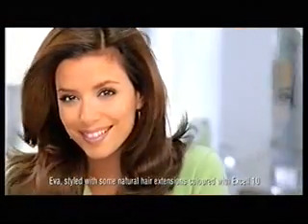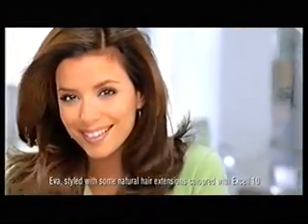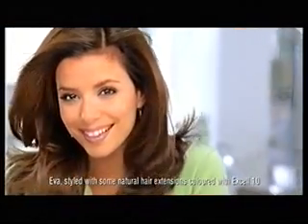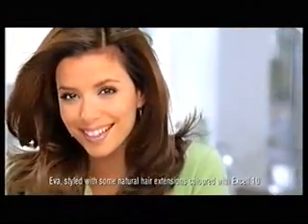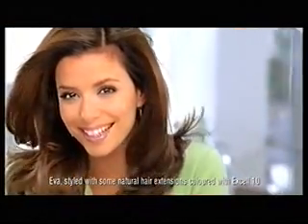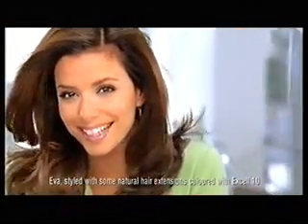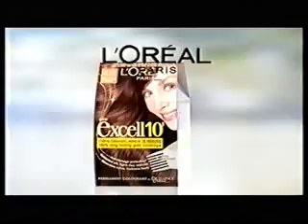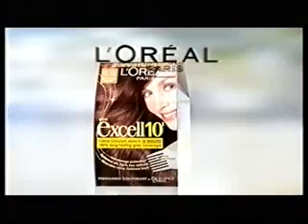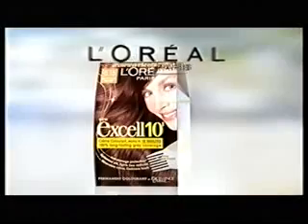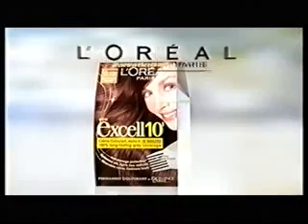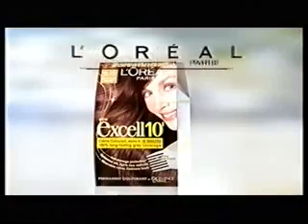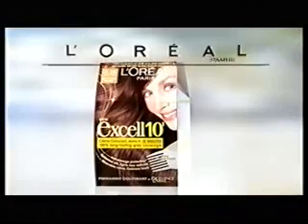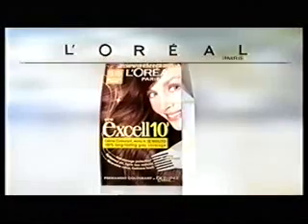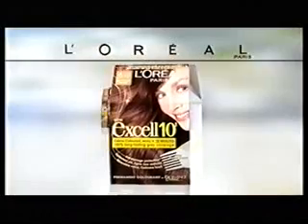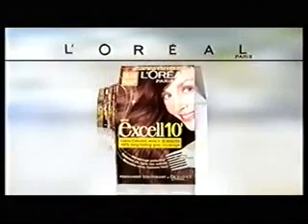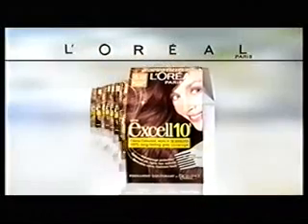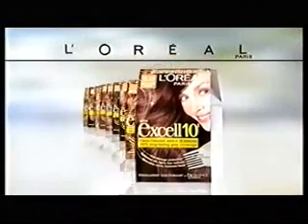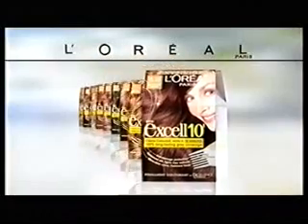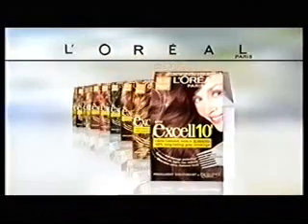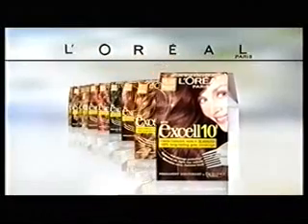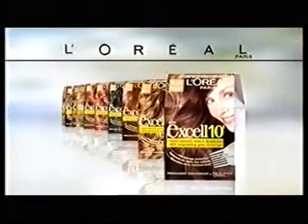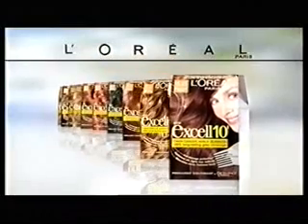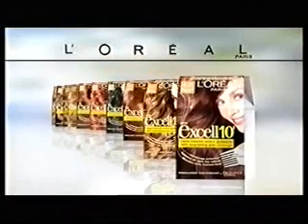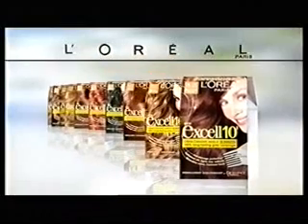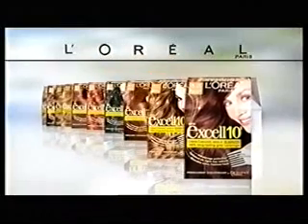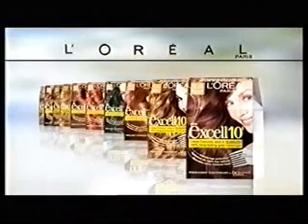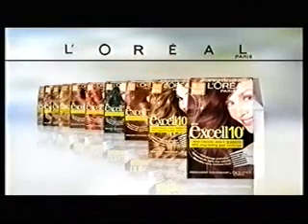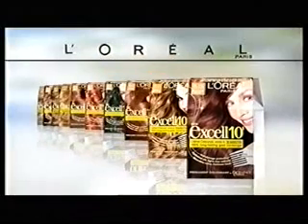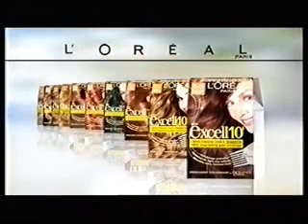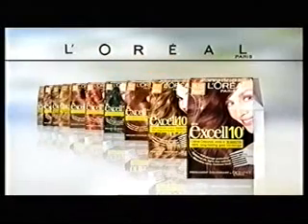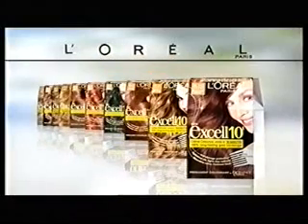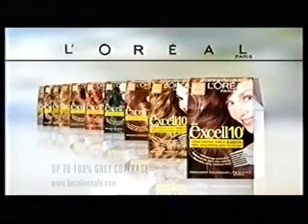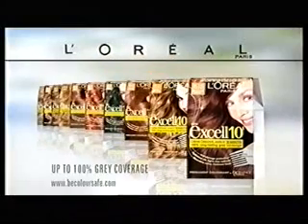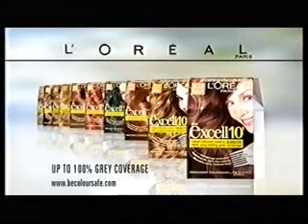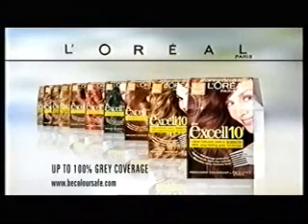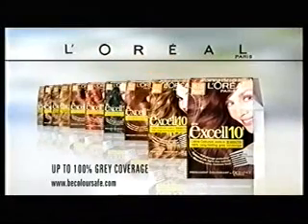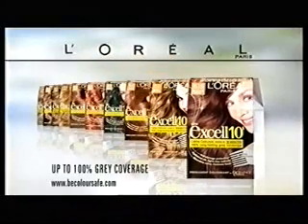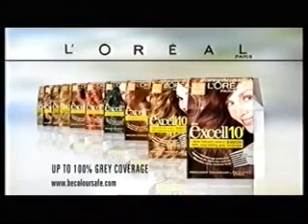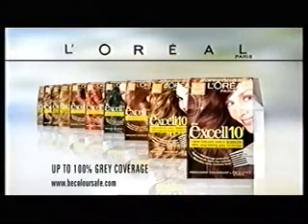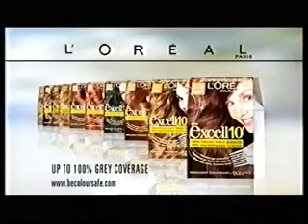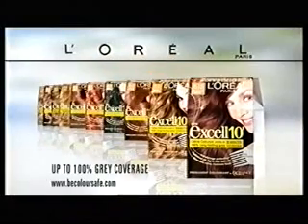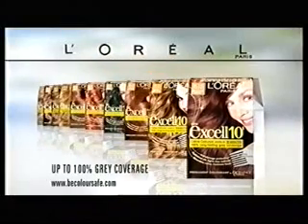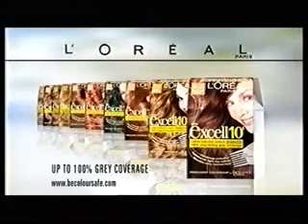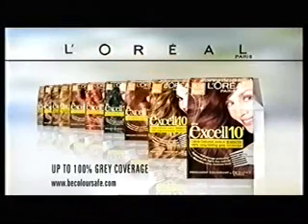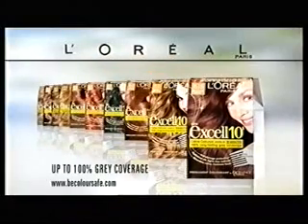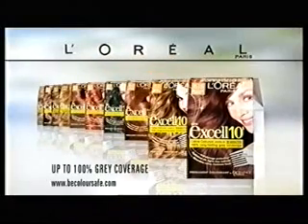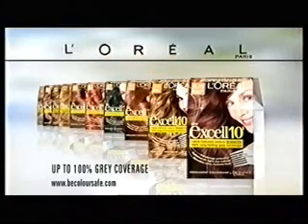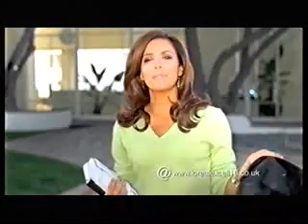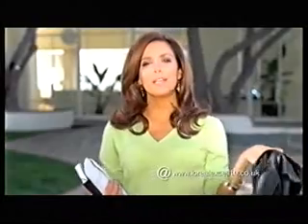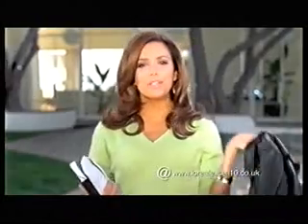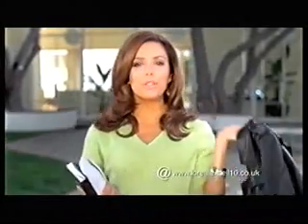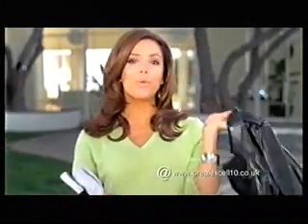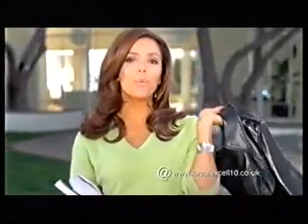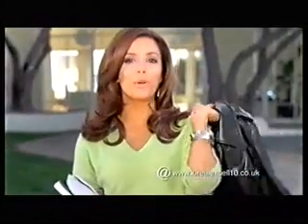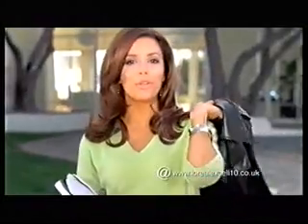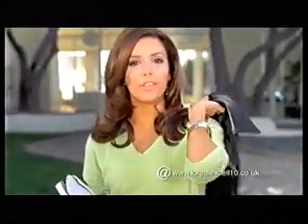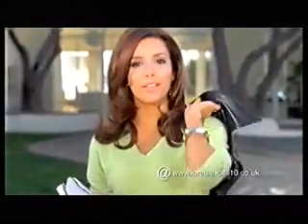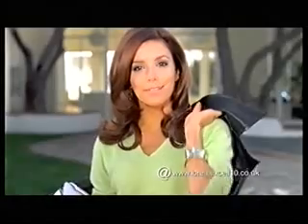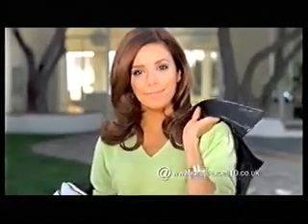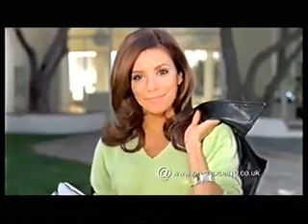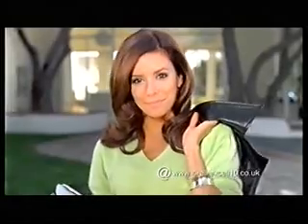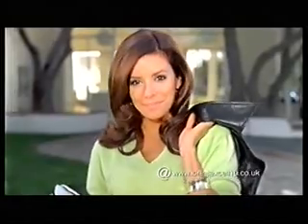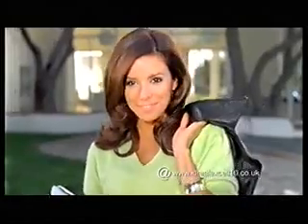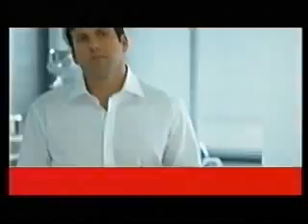New XL10 from L'Oreal Paris. Permanent hair color that works in 10 minutes and leaves hair feeling stronger. Because you're worth it.